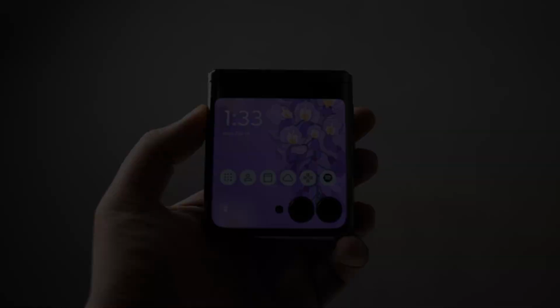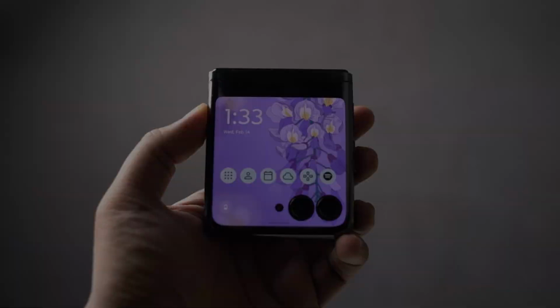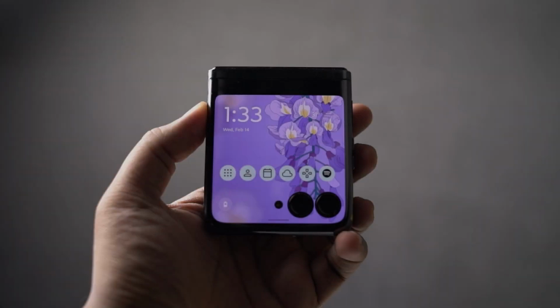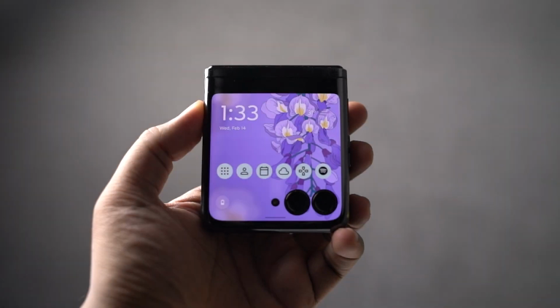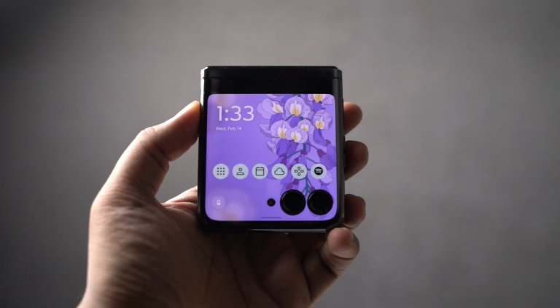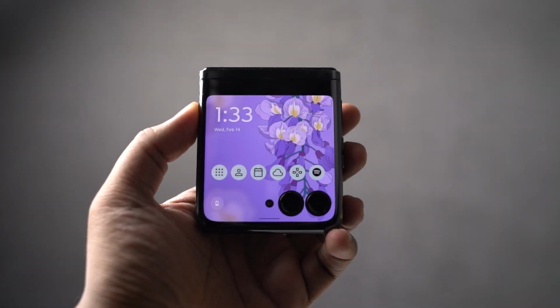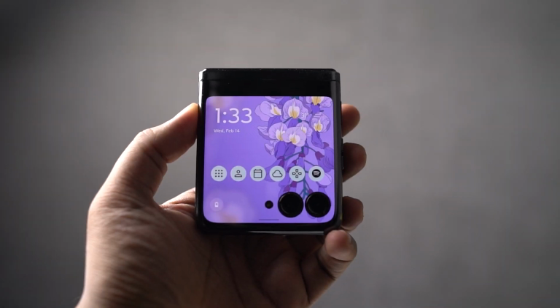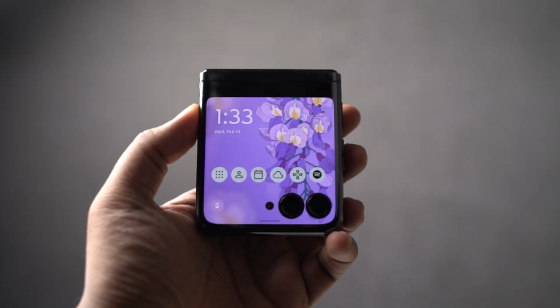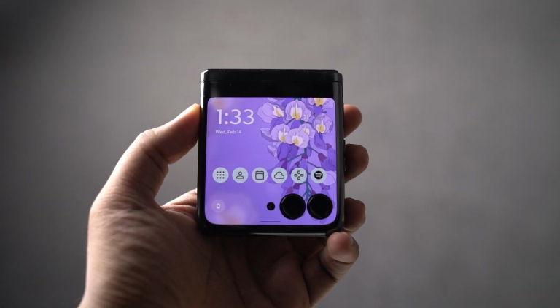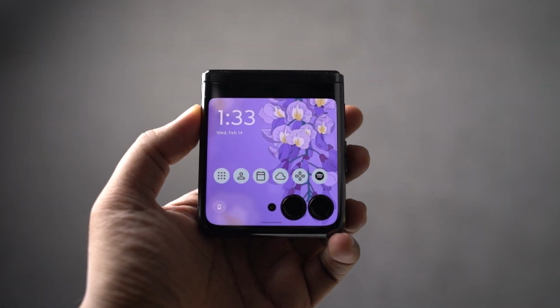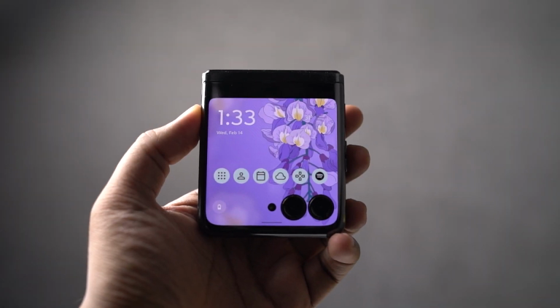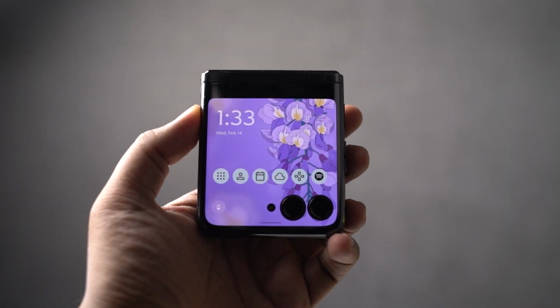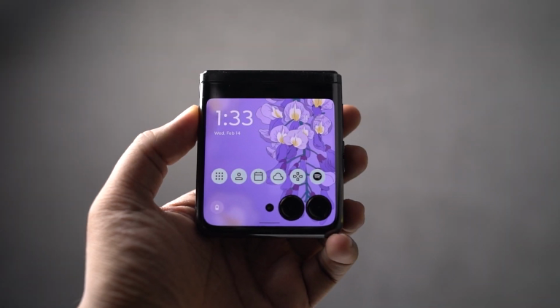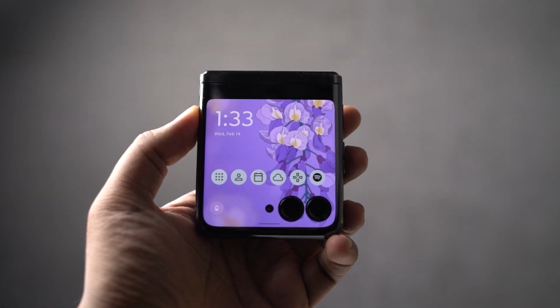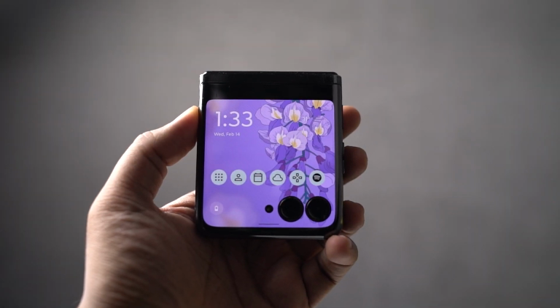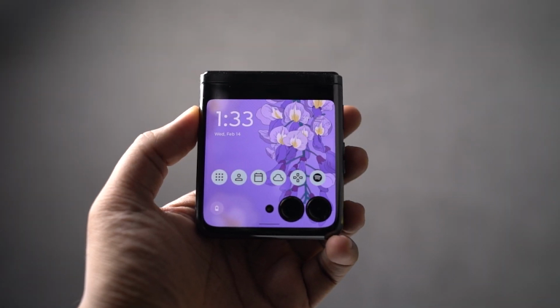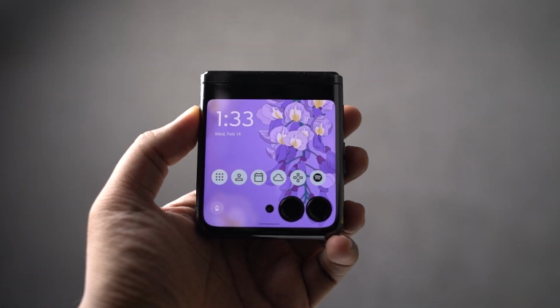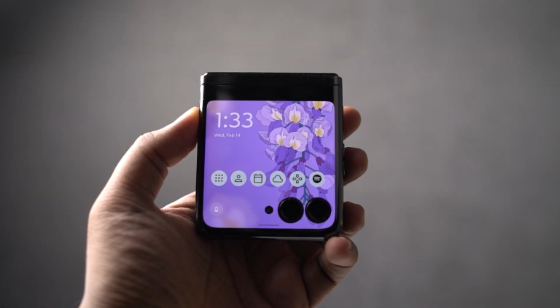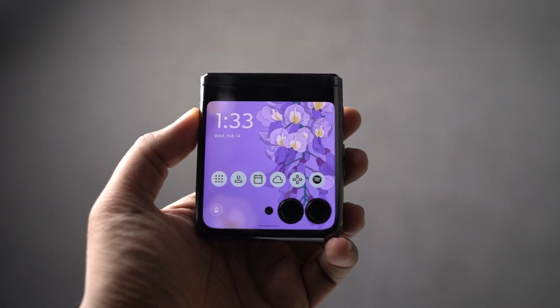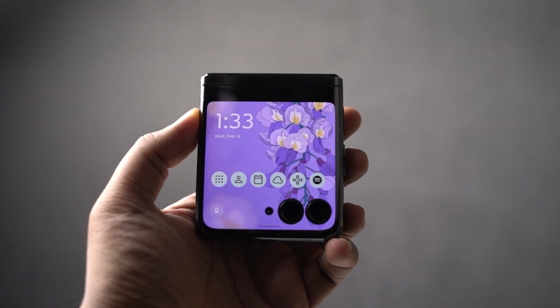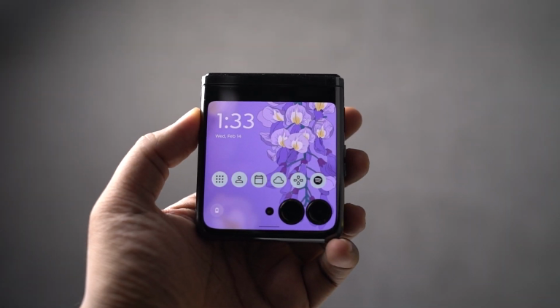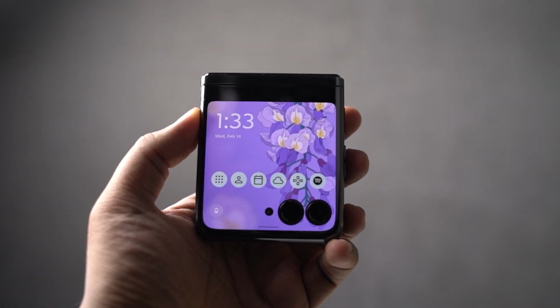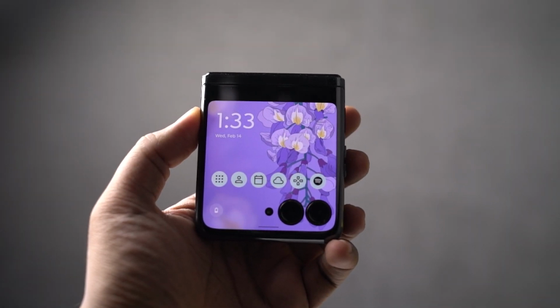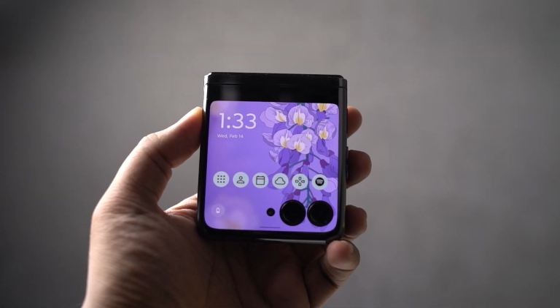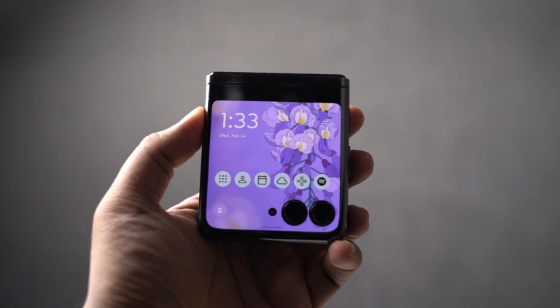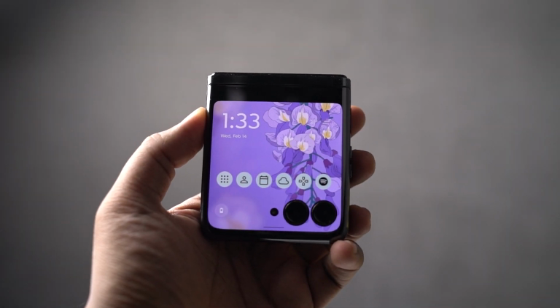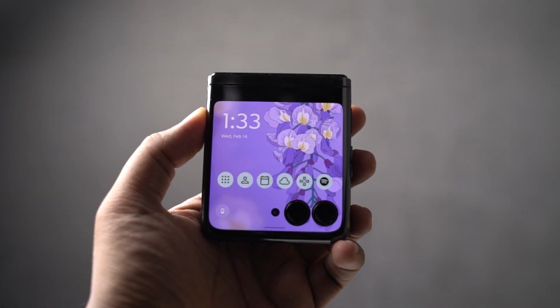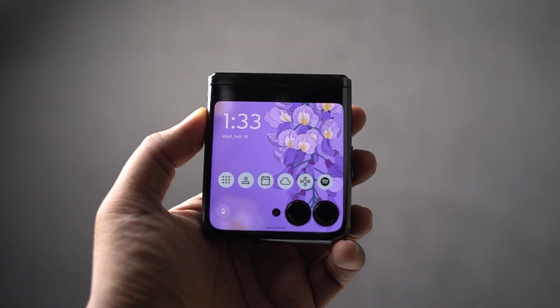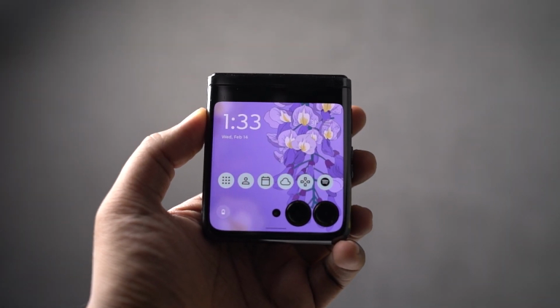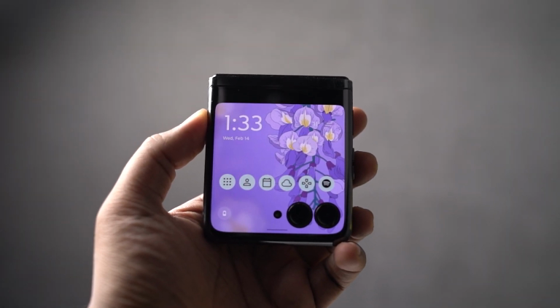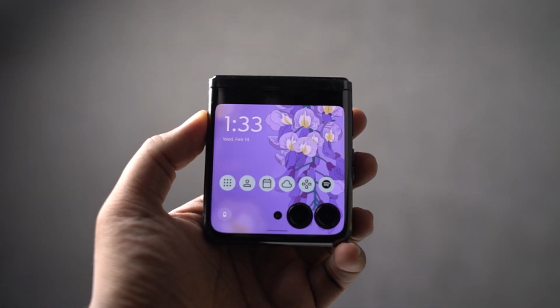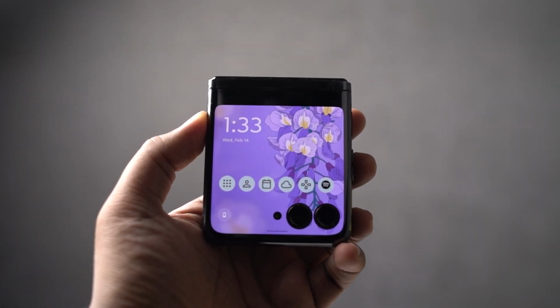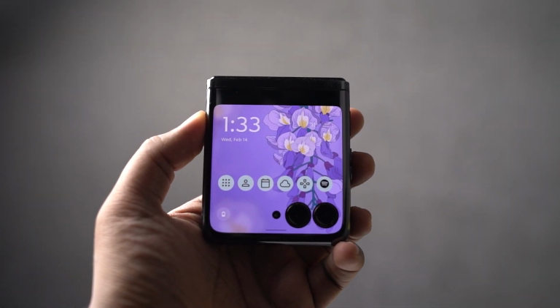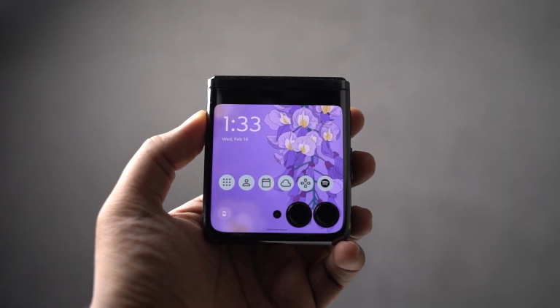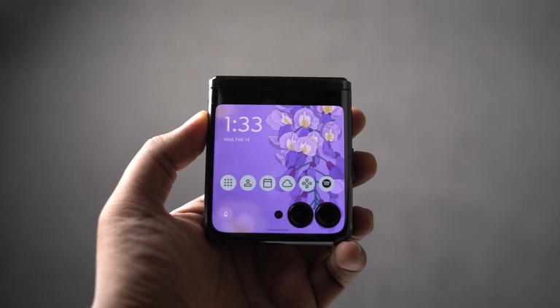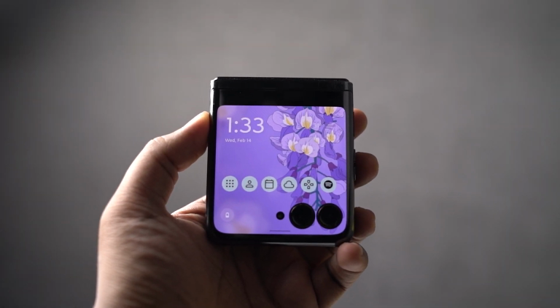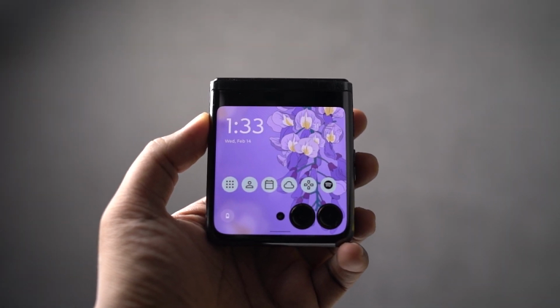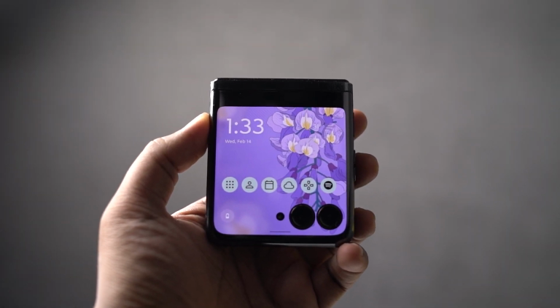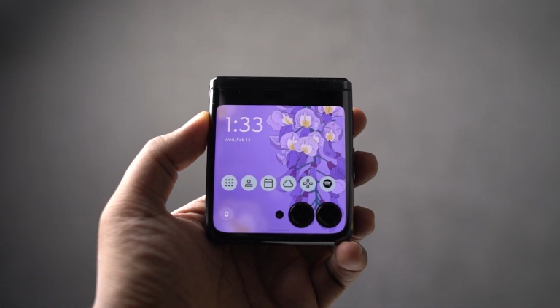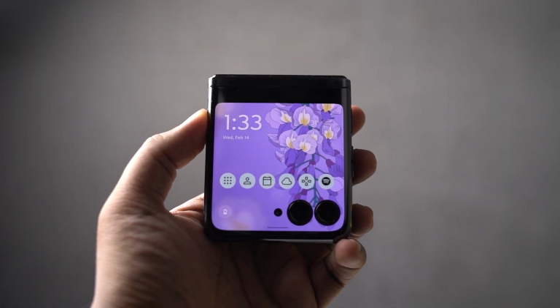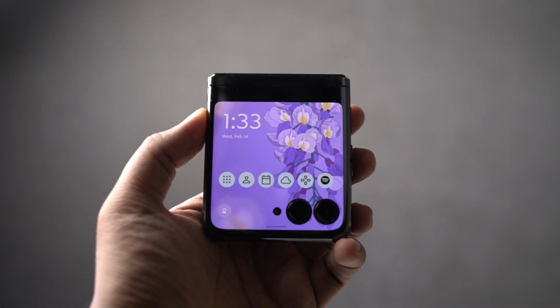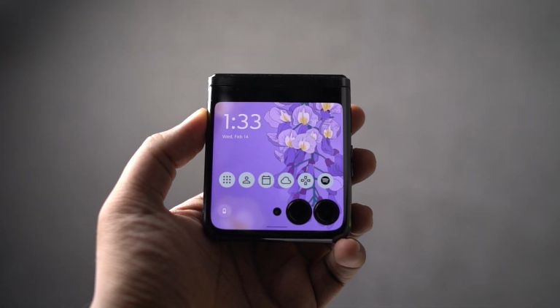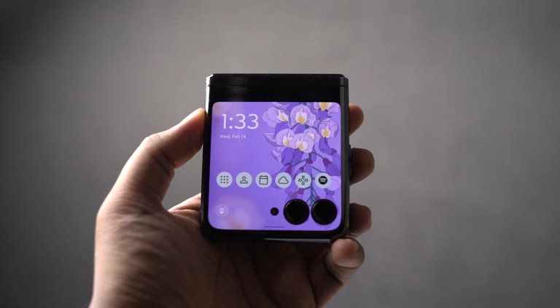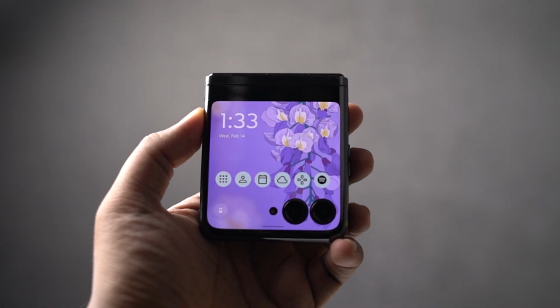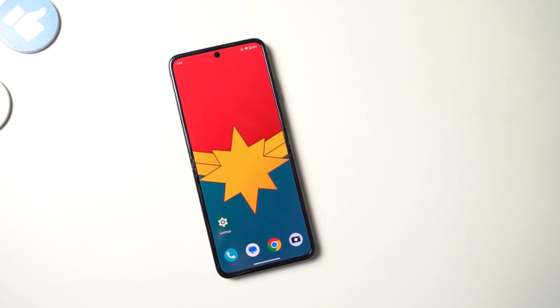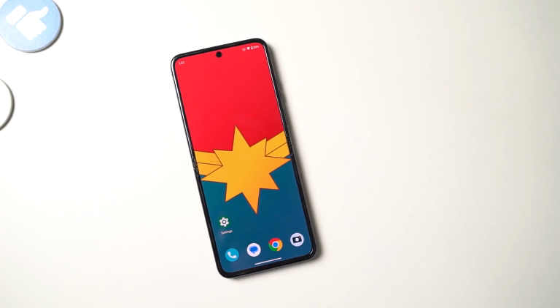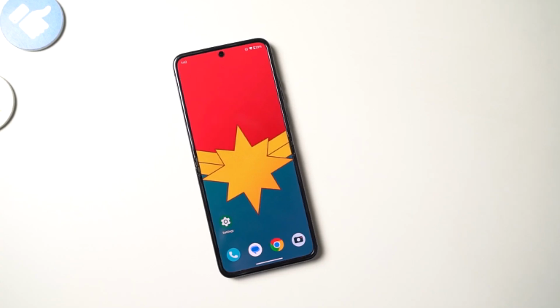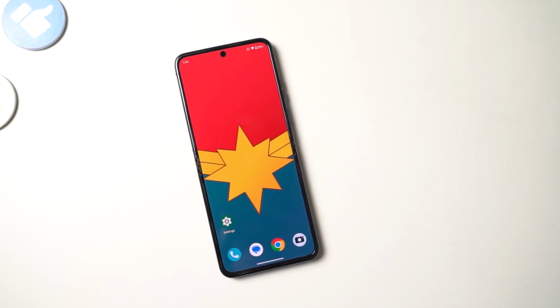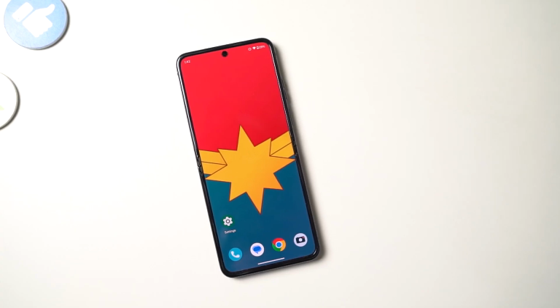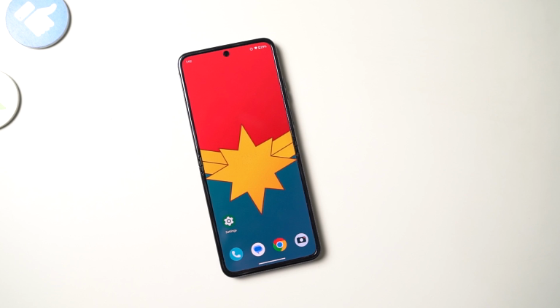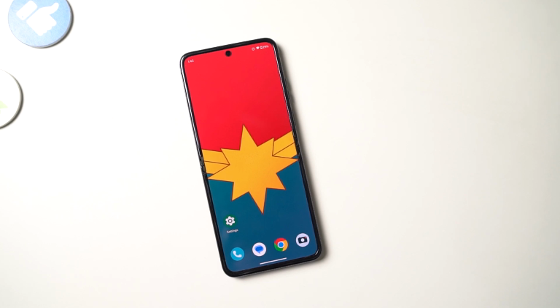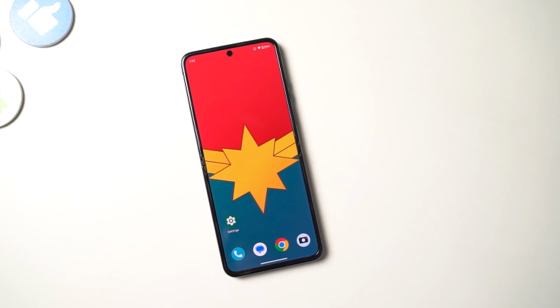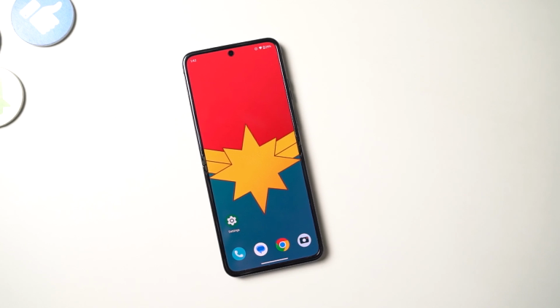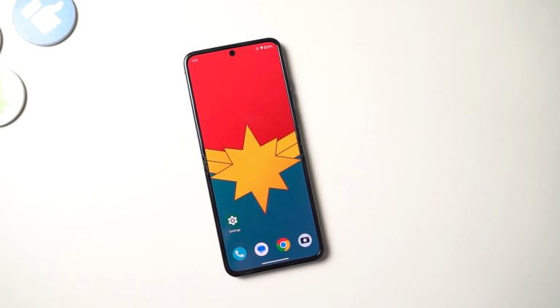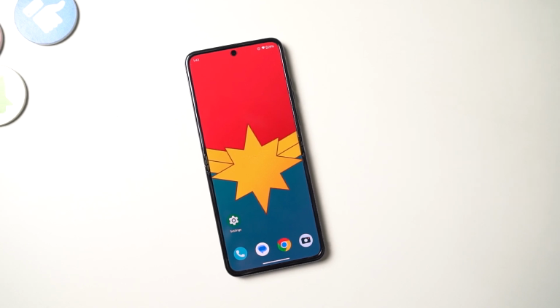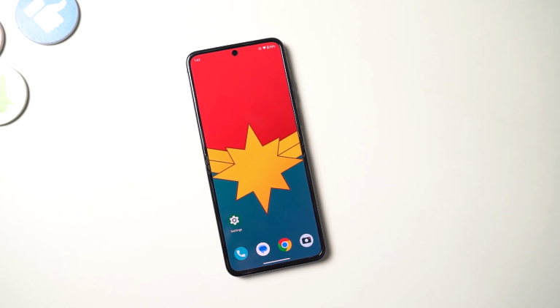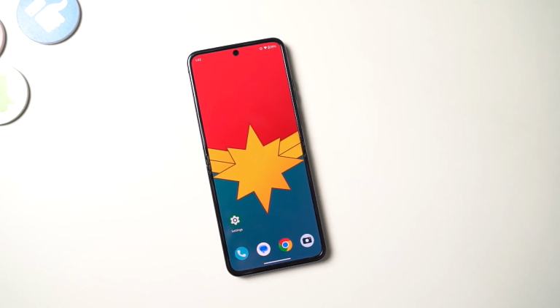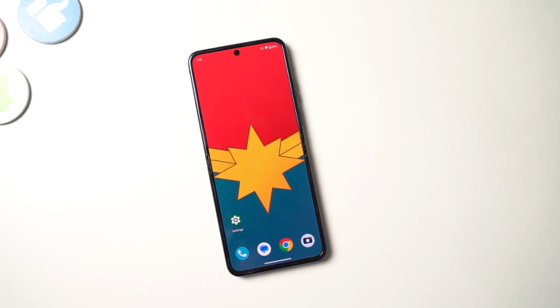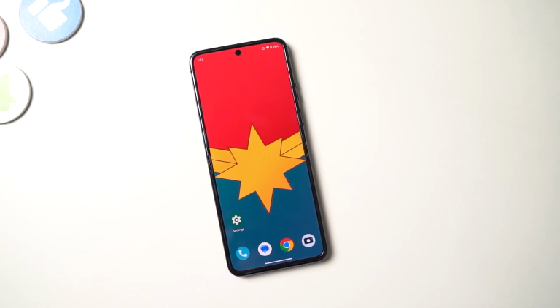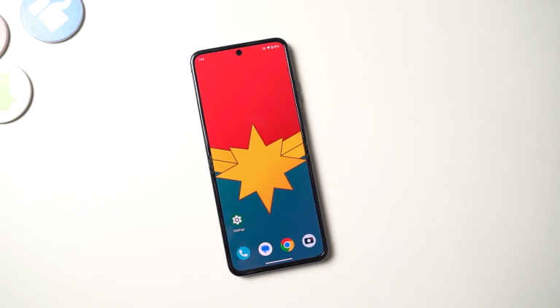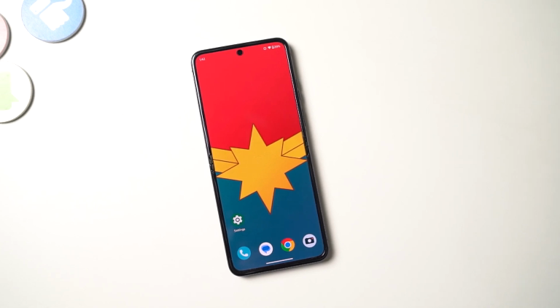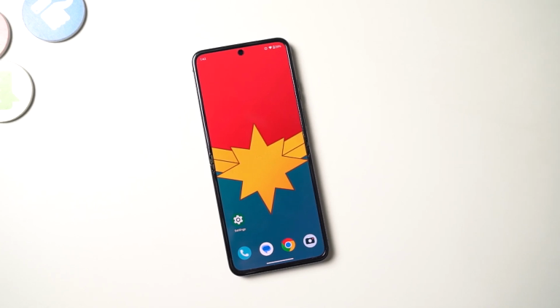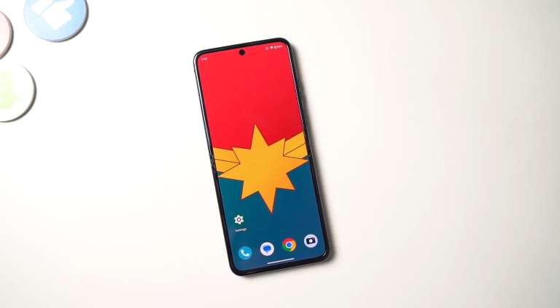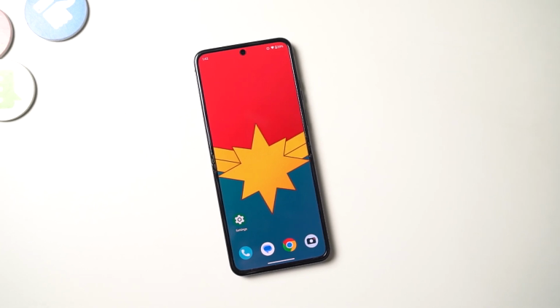Hi there guys, I'm Nikhil from Notion Hub. In this video, I'm going to show you the best features of the Moto Razr Plus 2023.